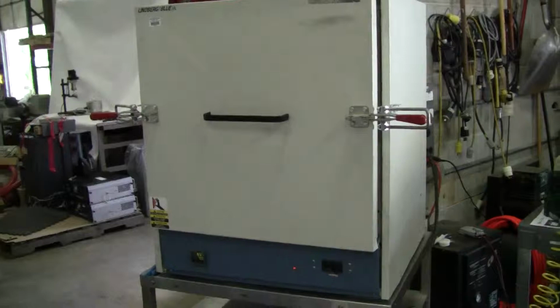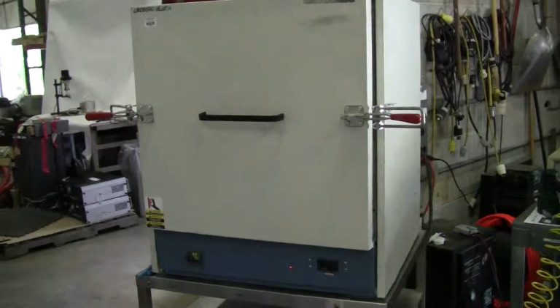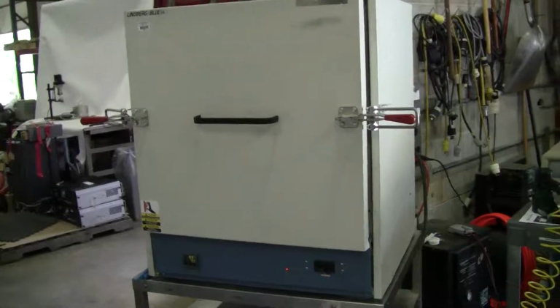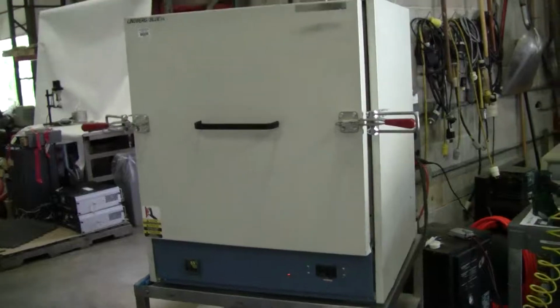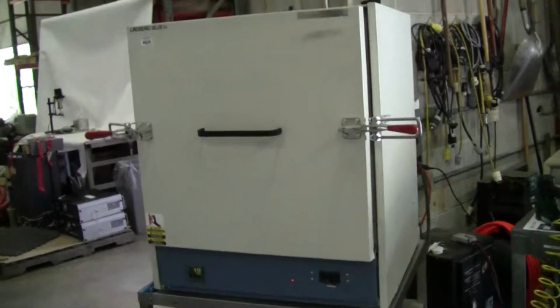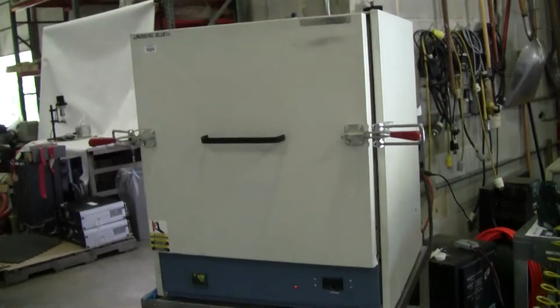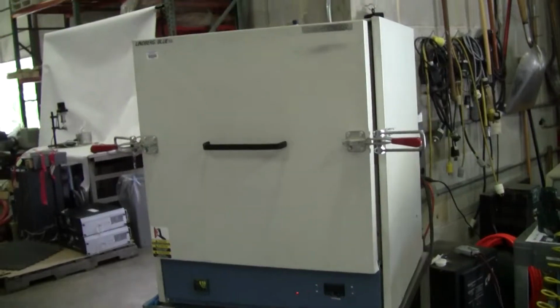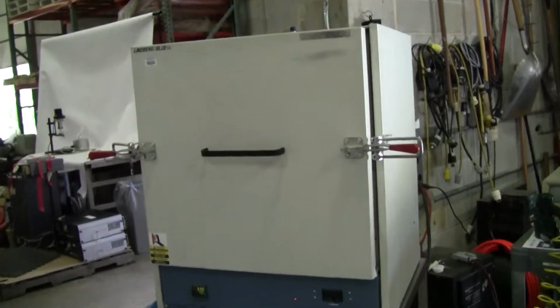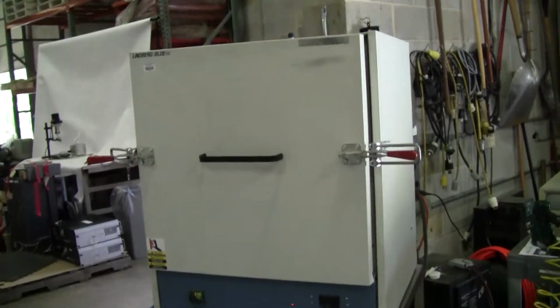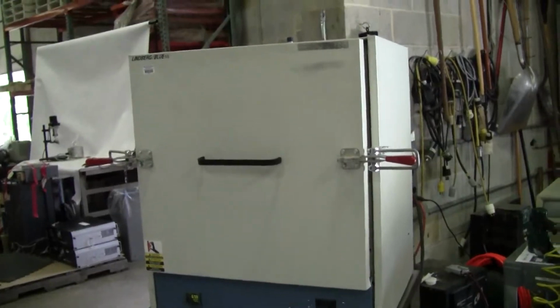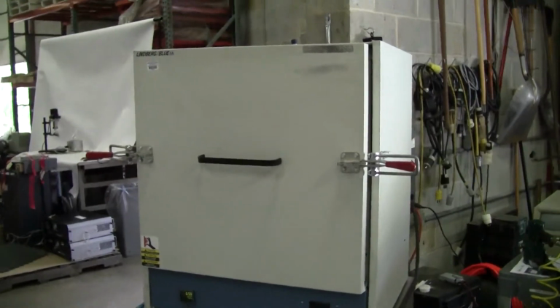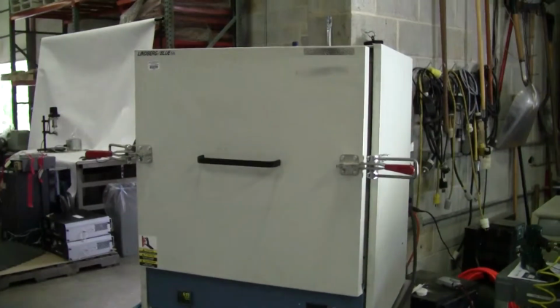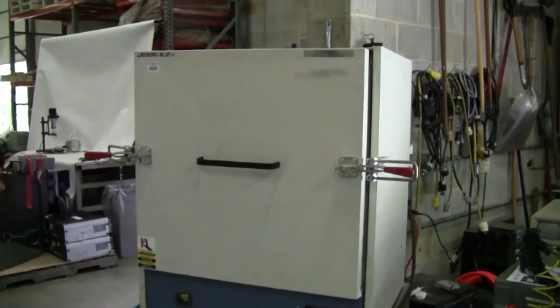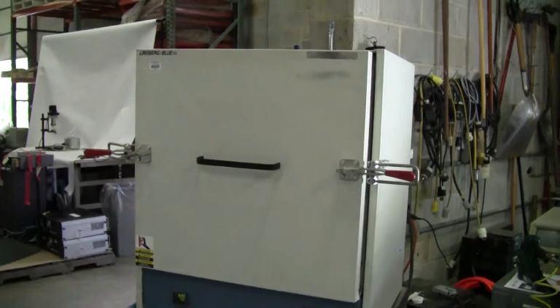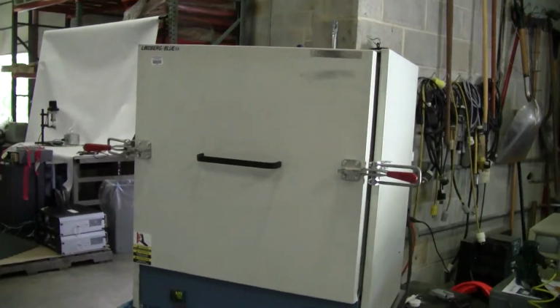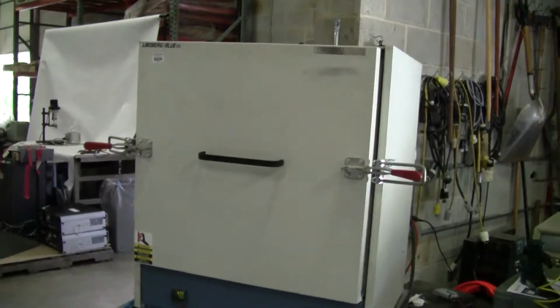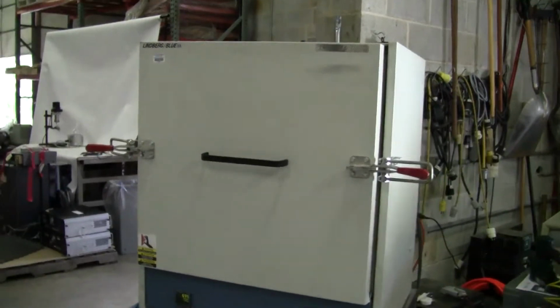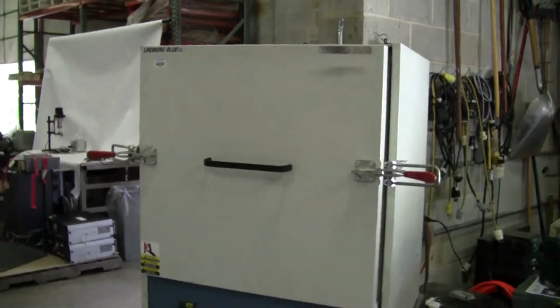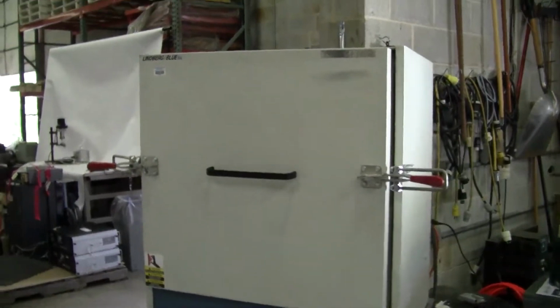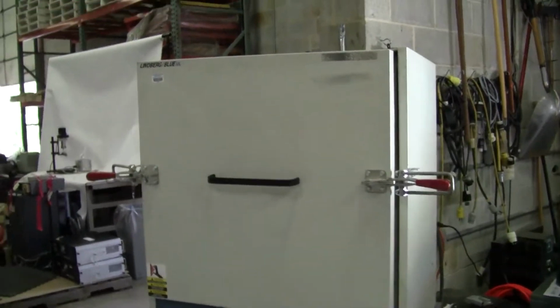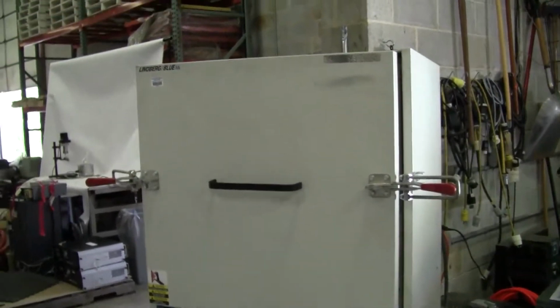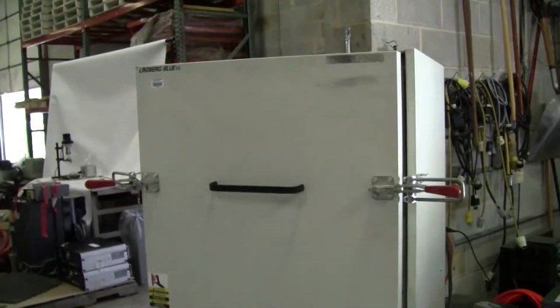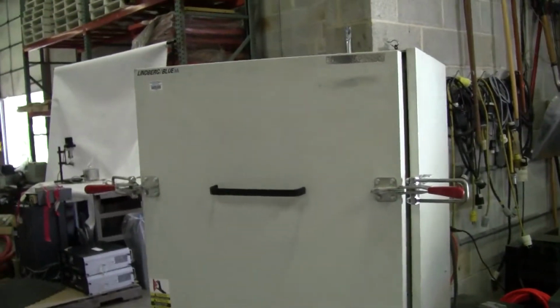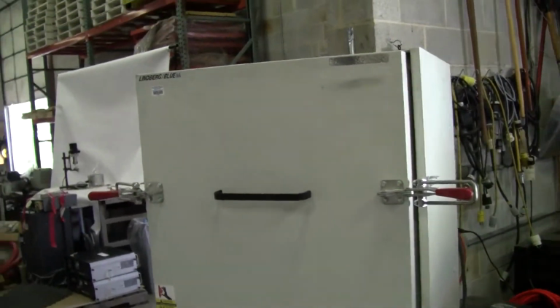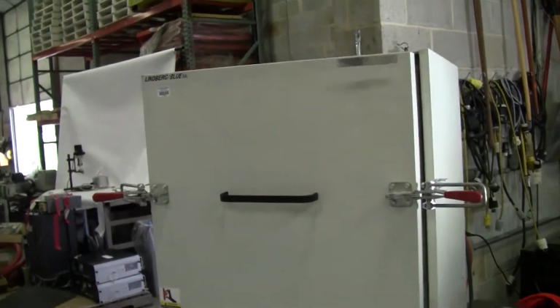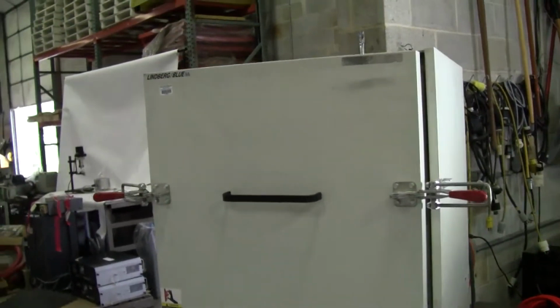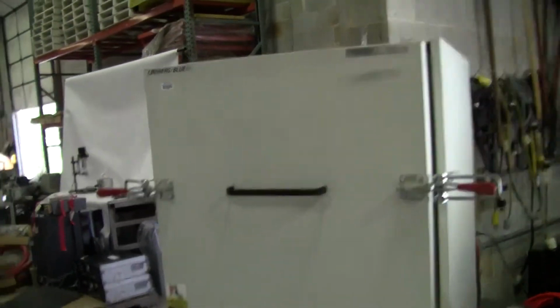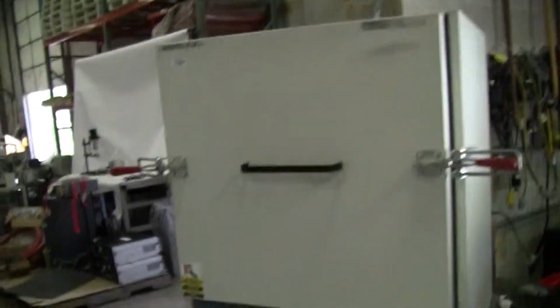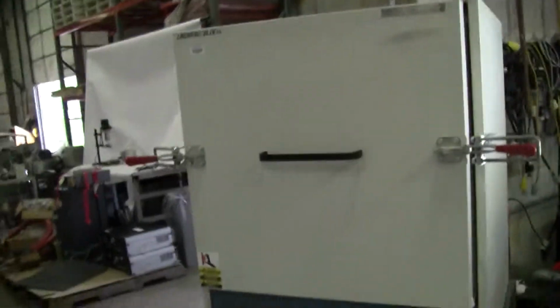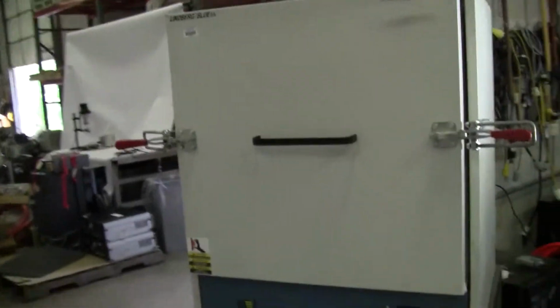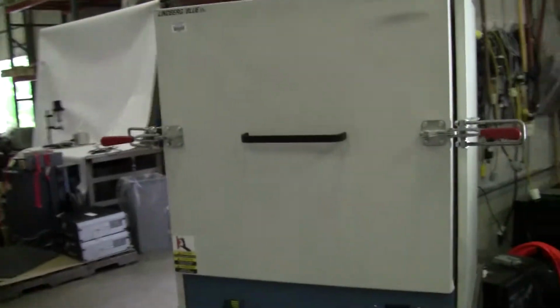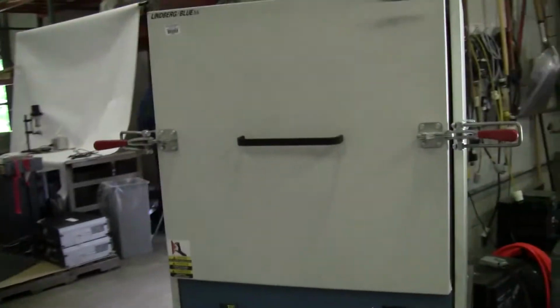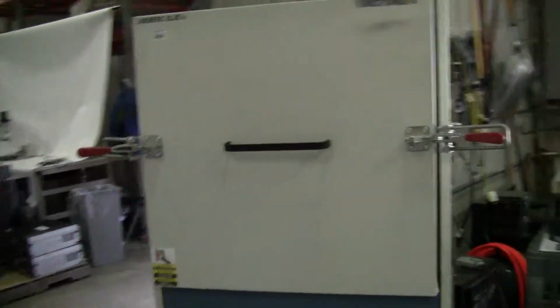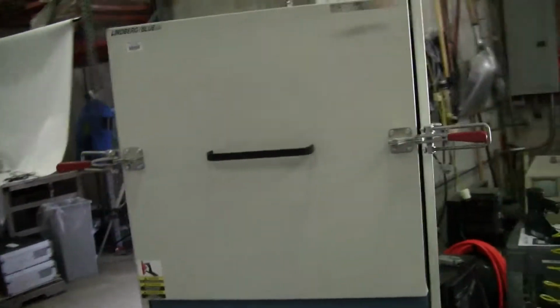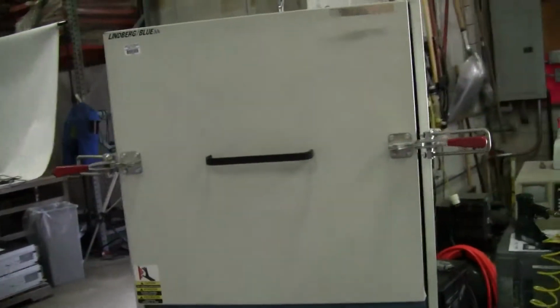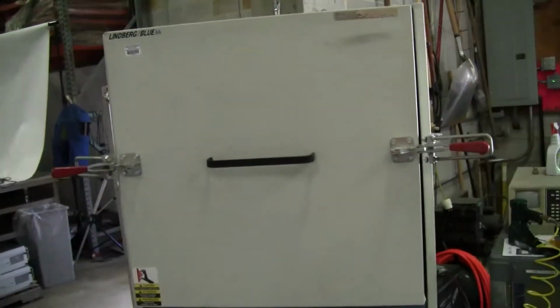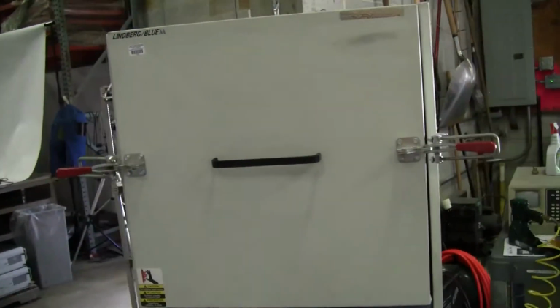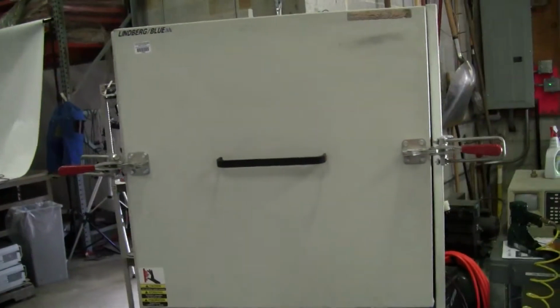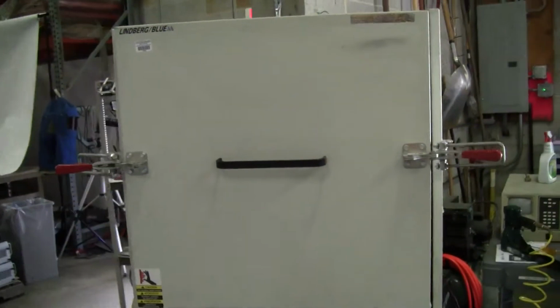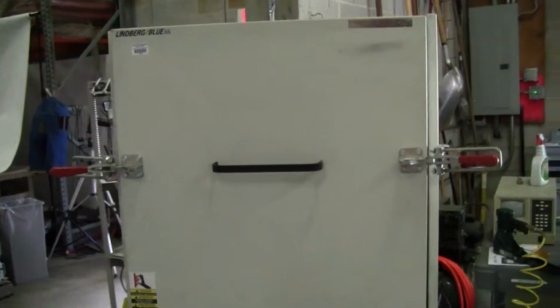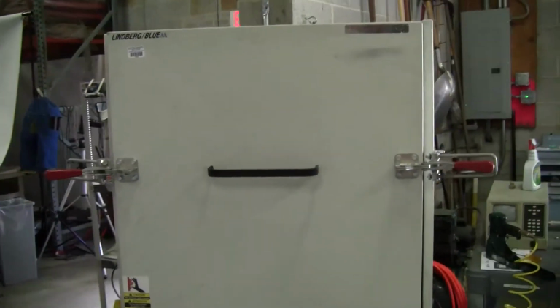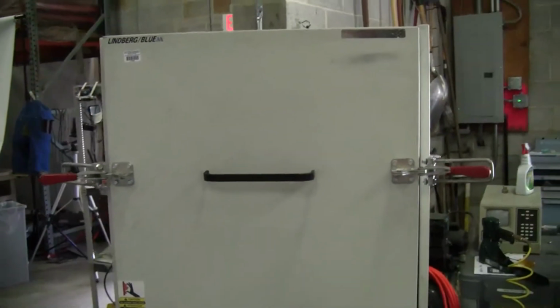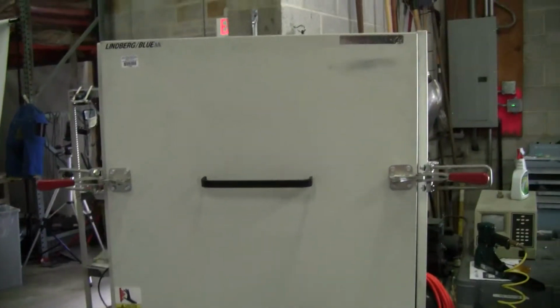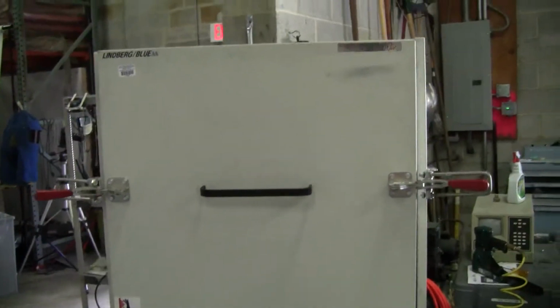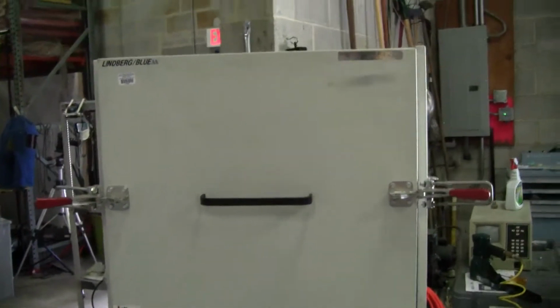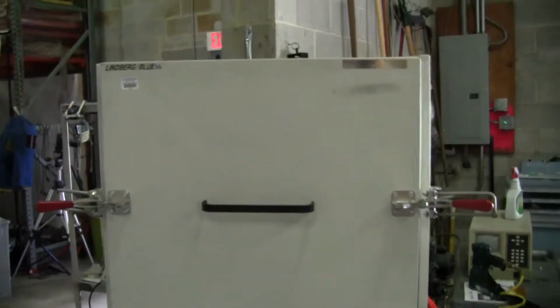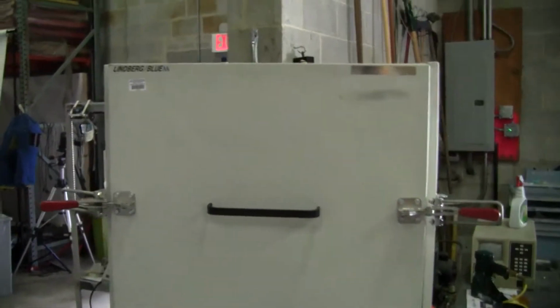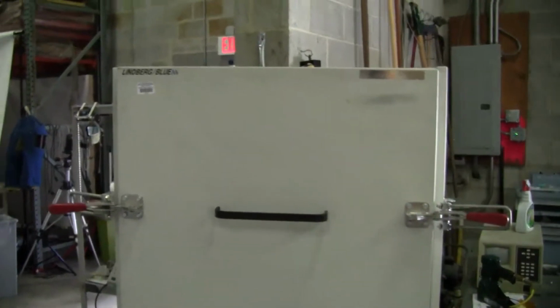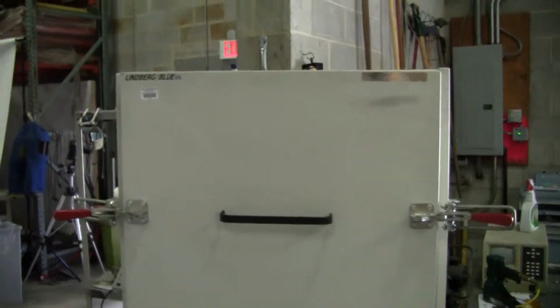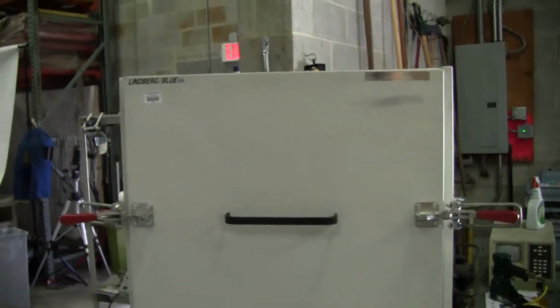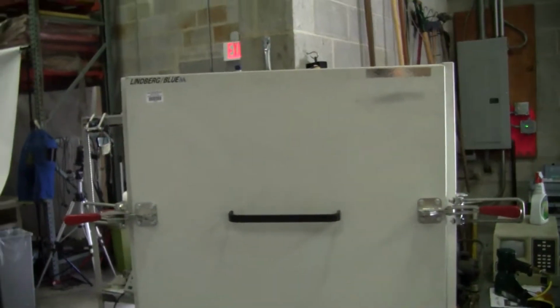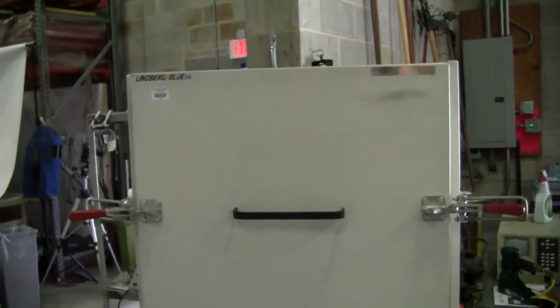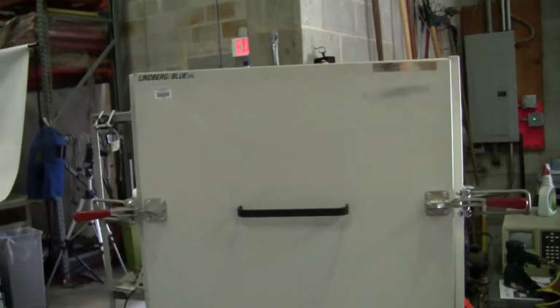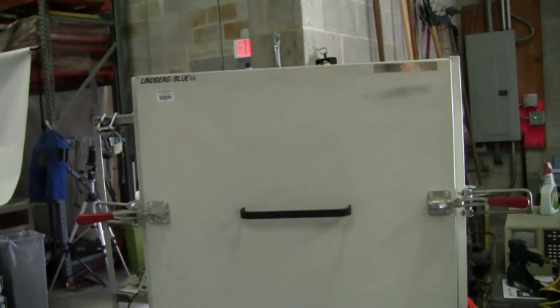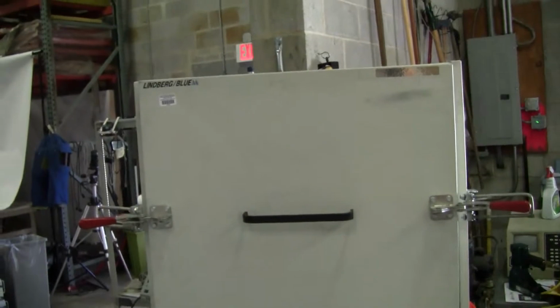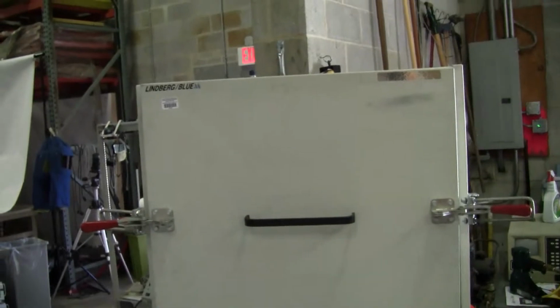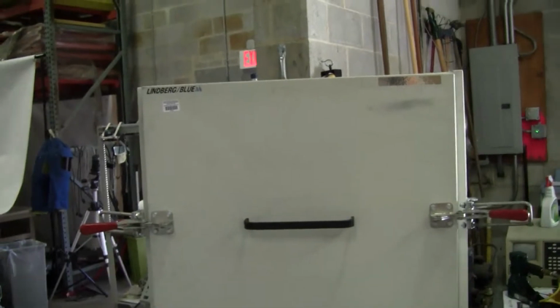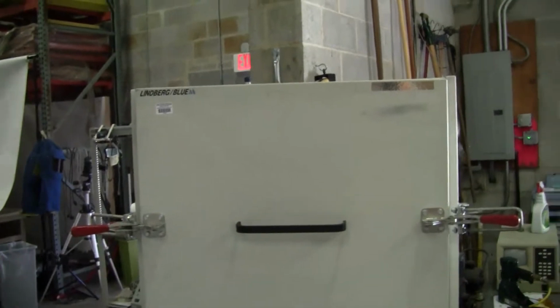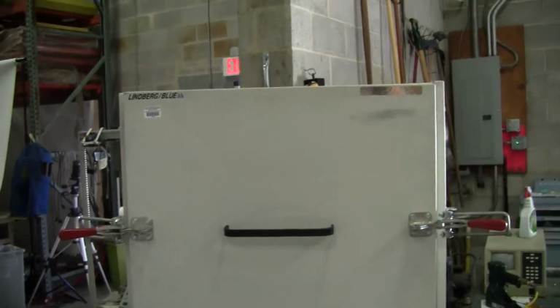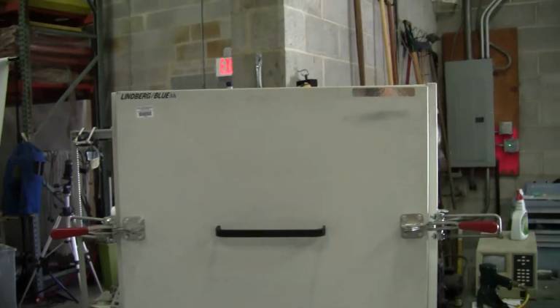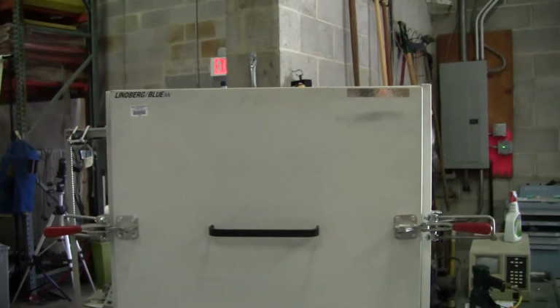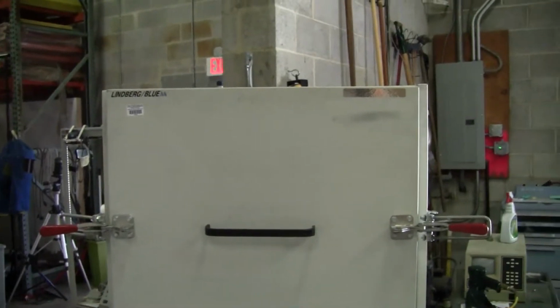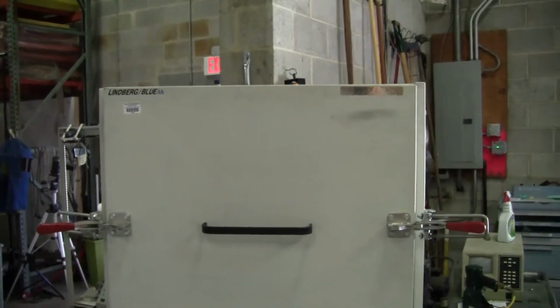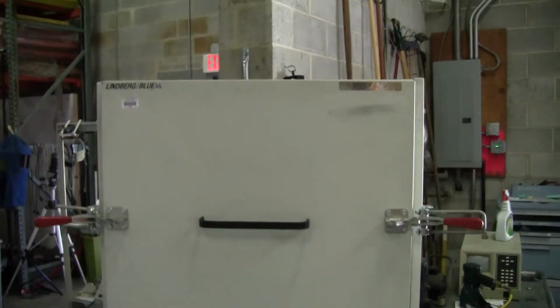Hi, this is Michael Naitow from HitechTrader. Today we're looking at a box furnace. Manufacturer is Lindbergh Blue M.